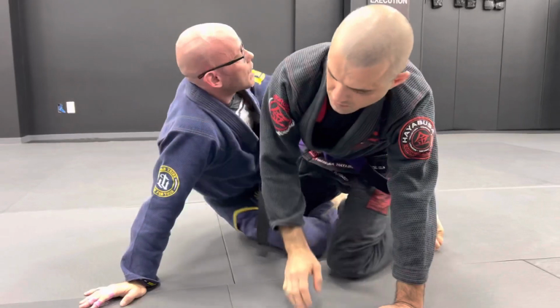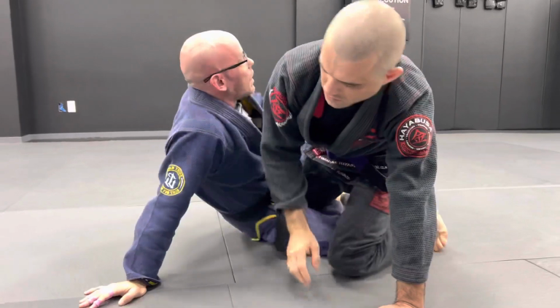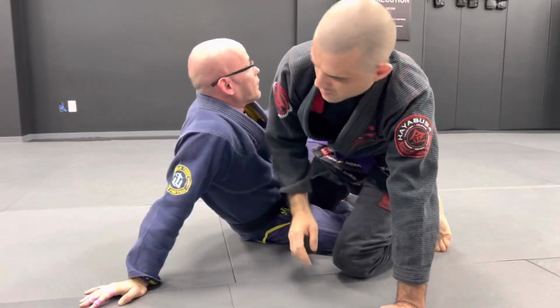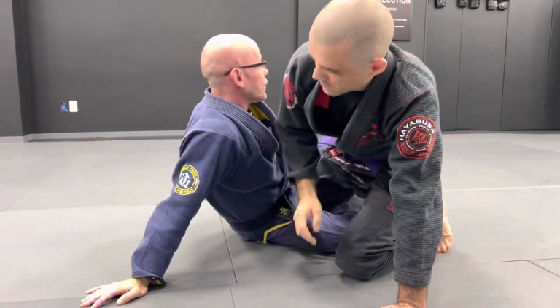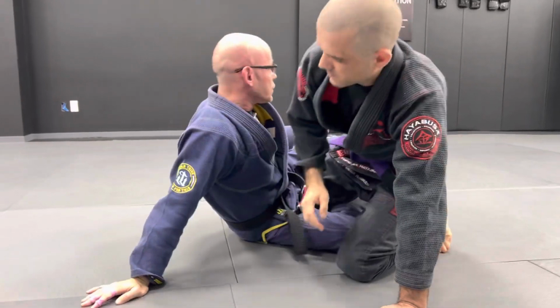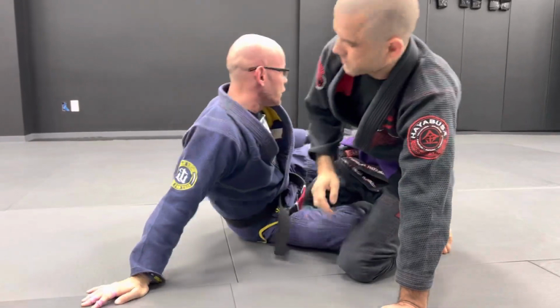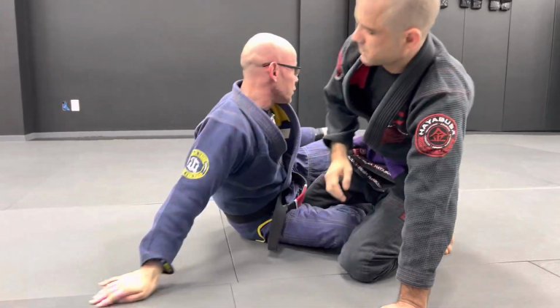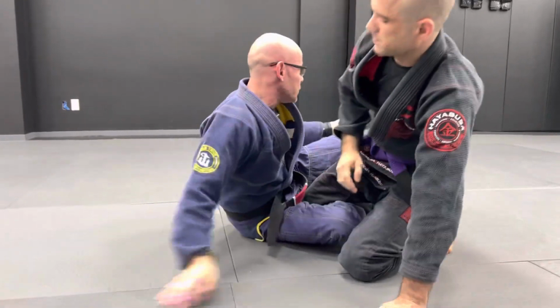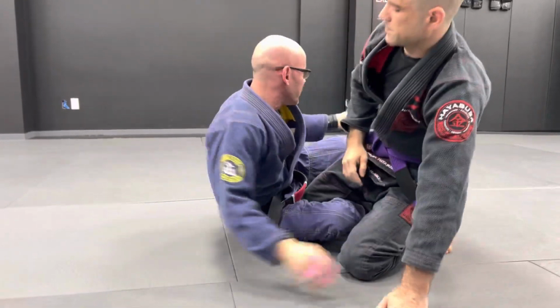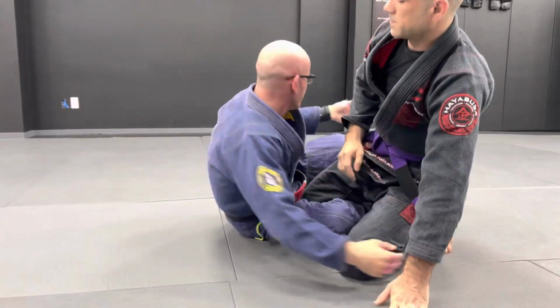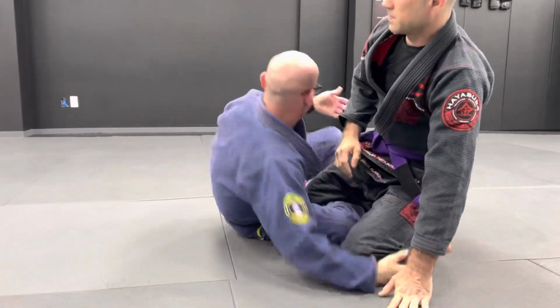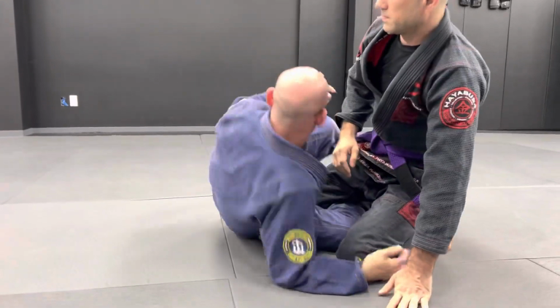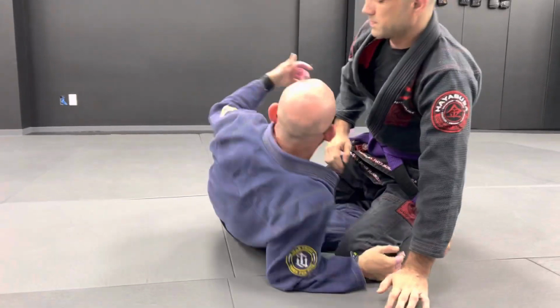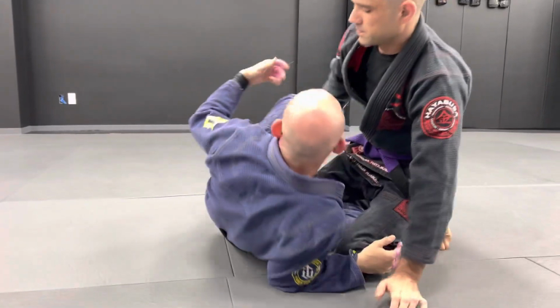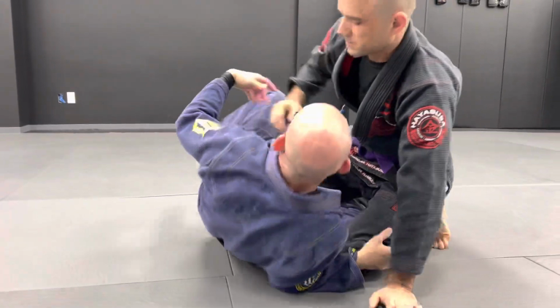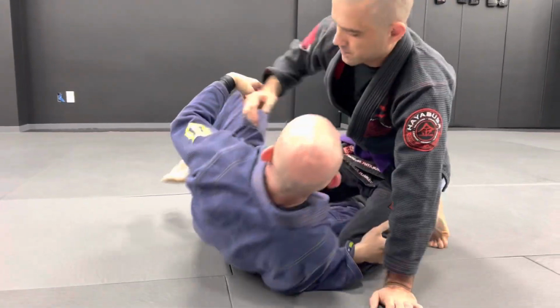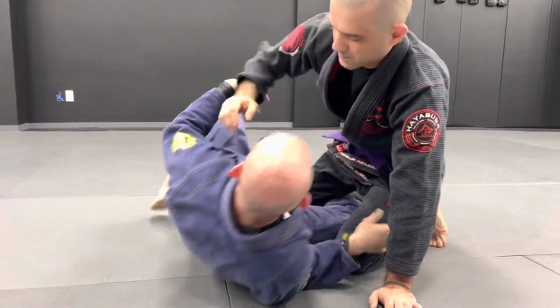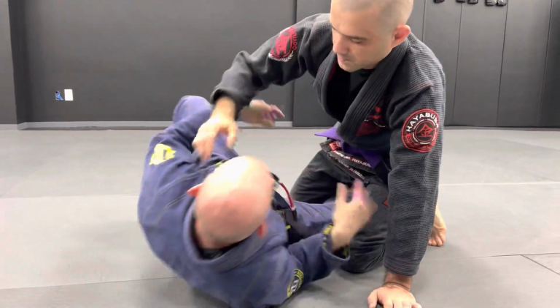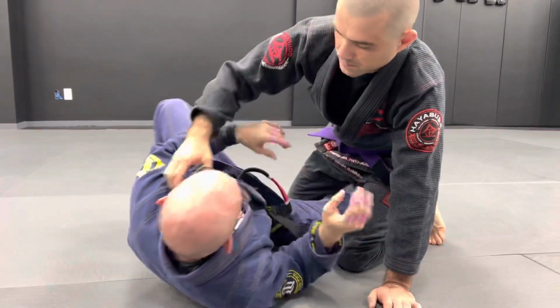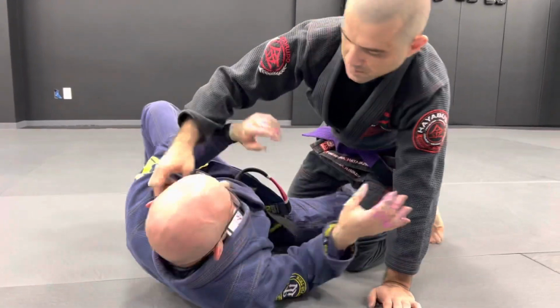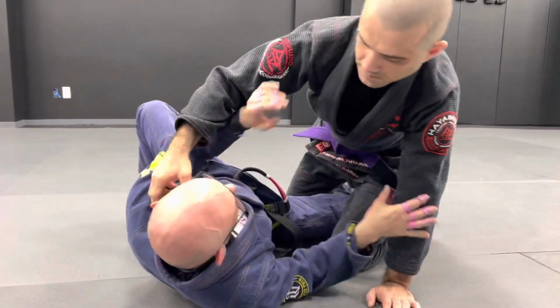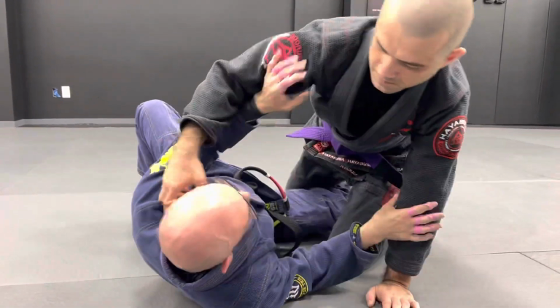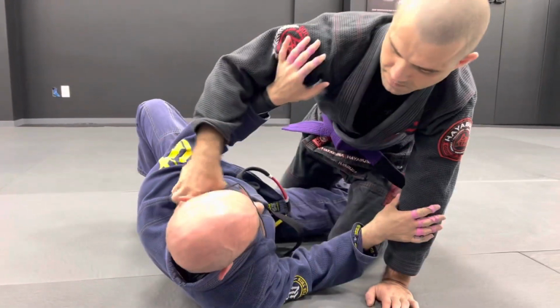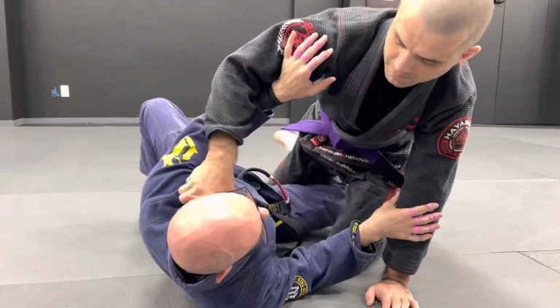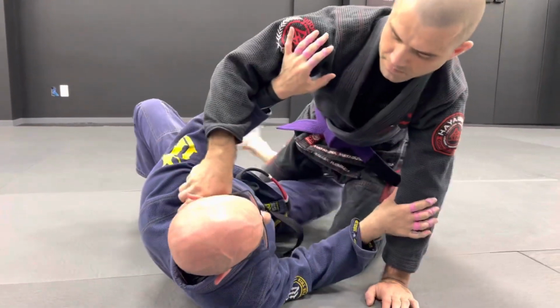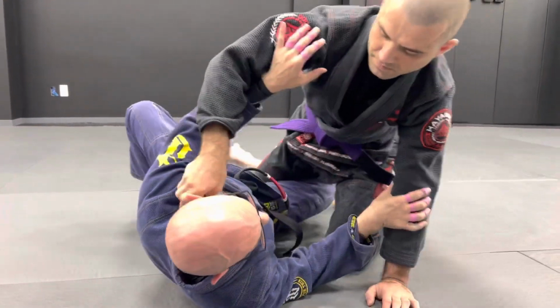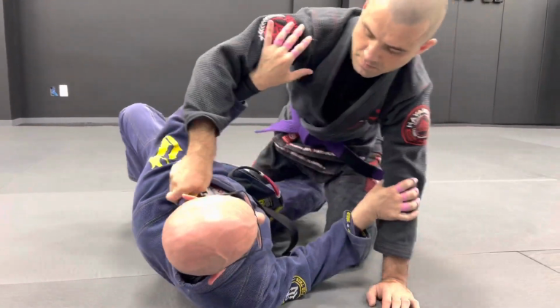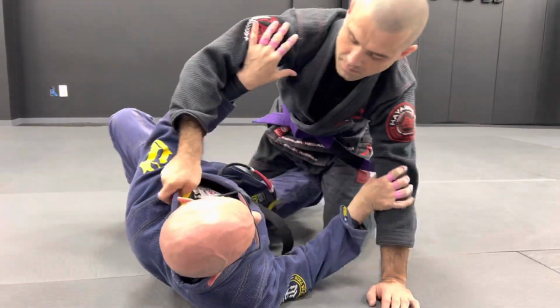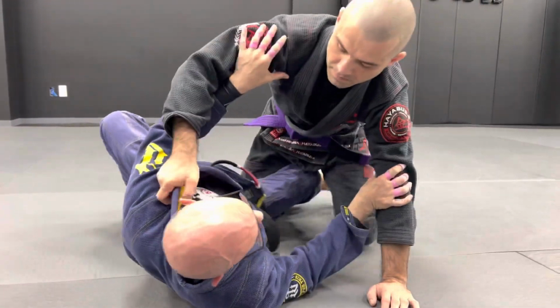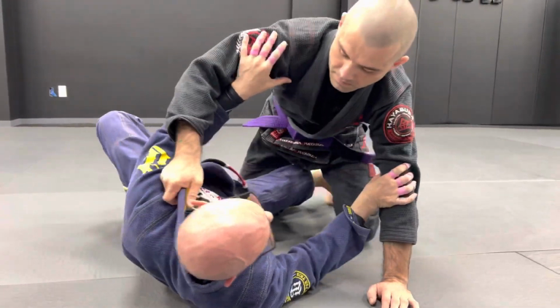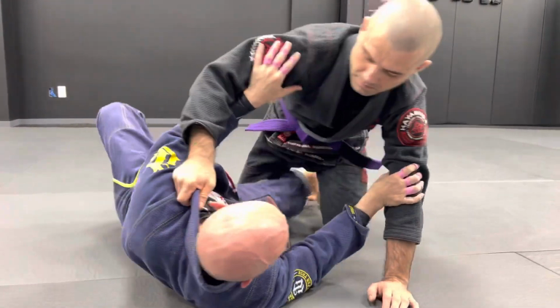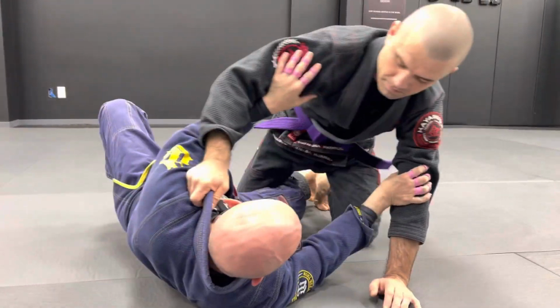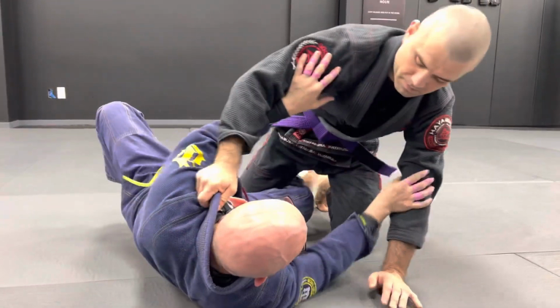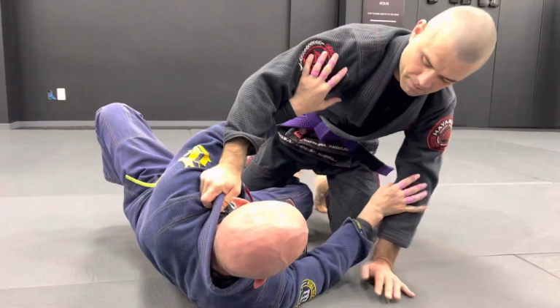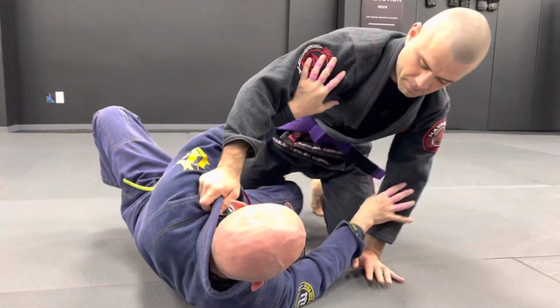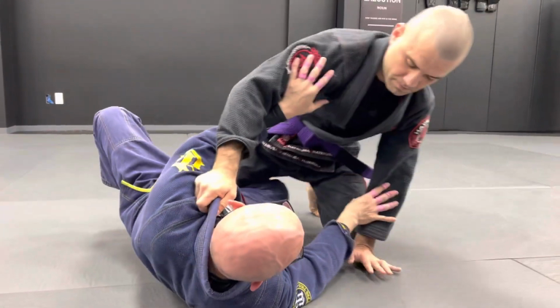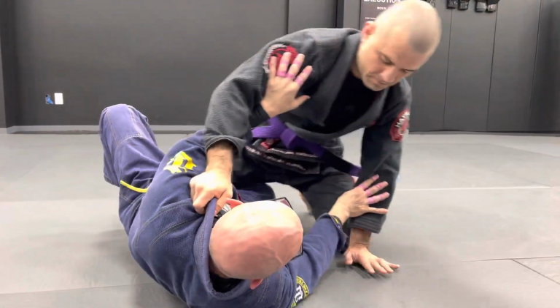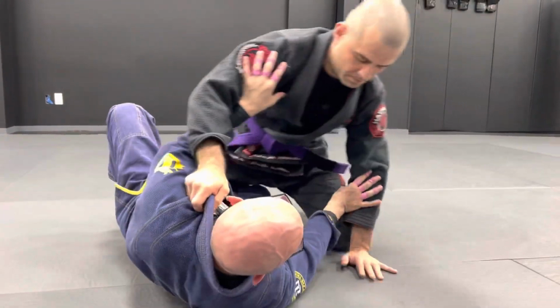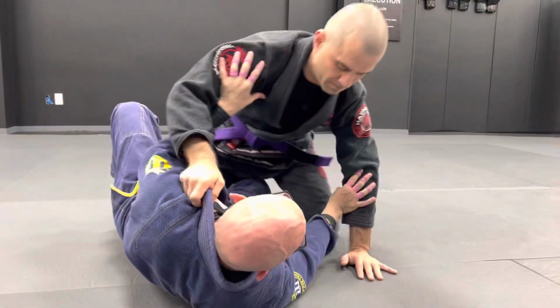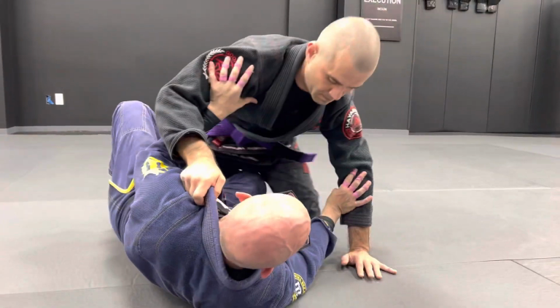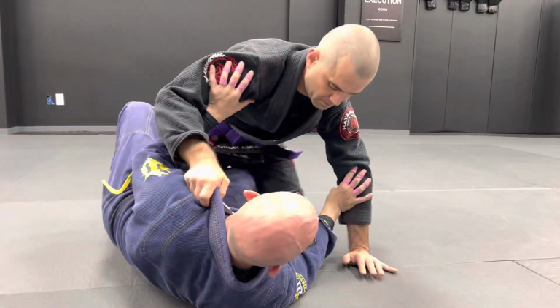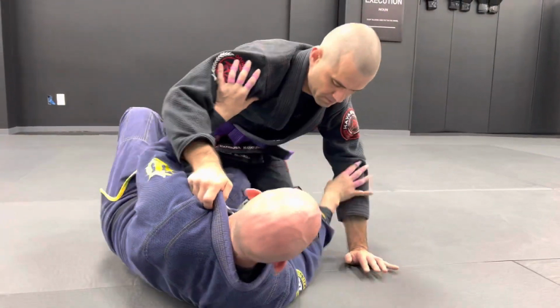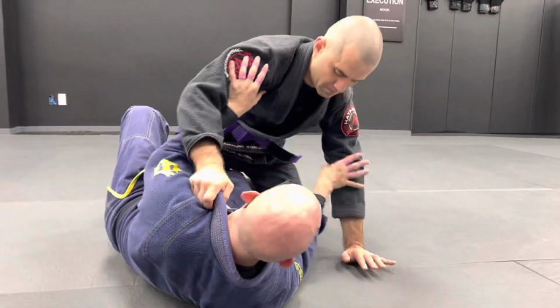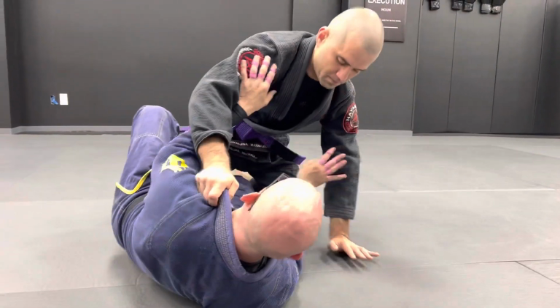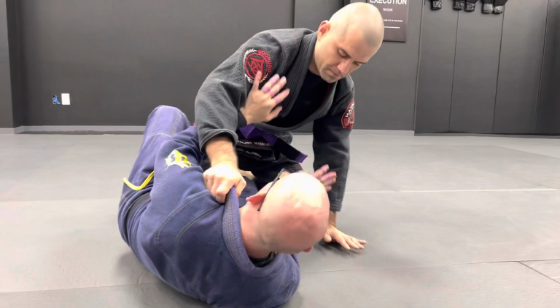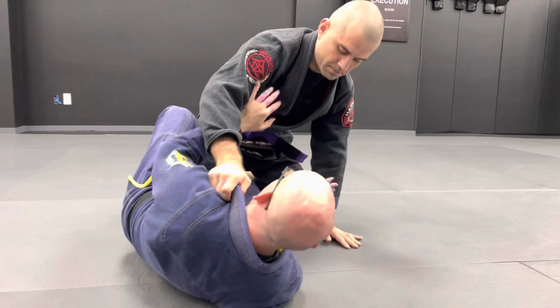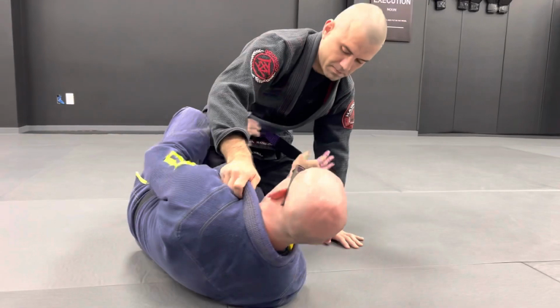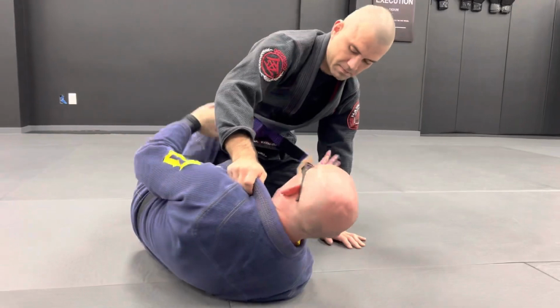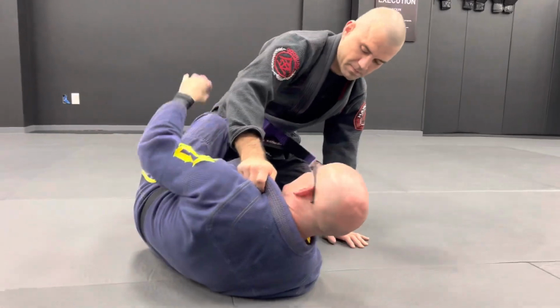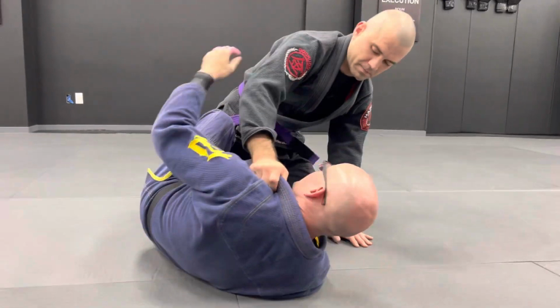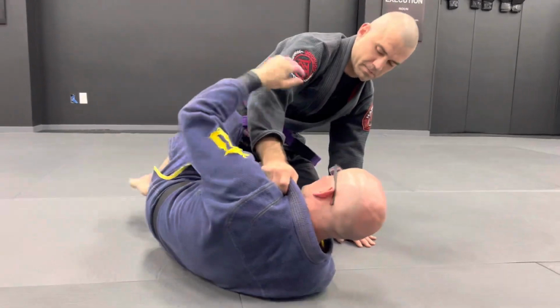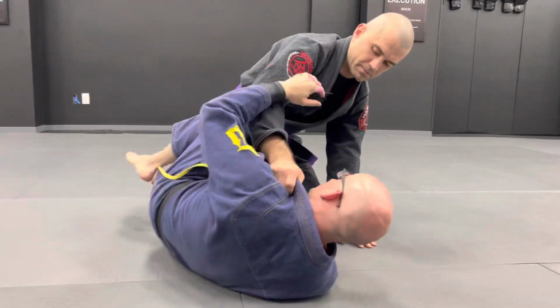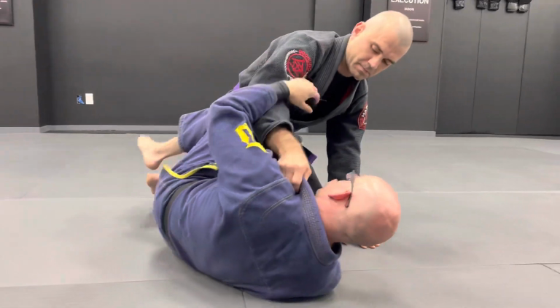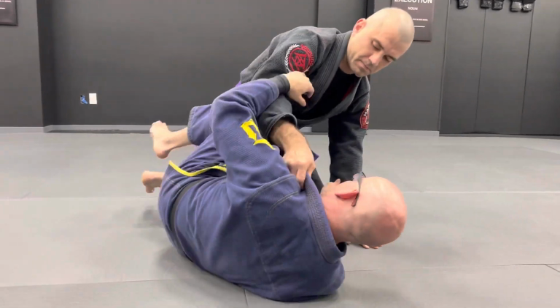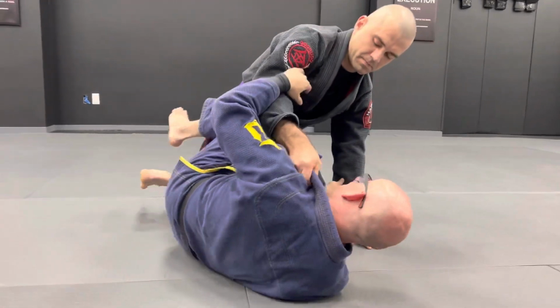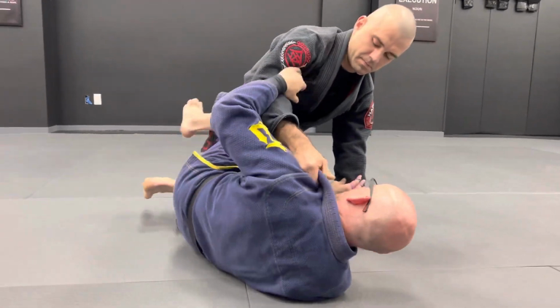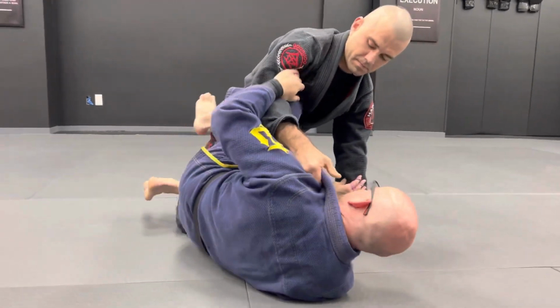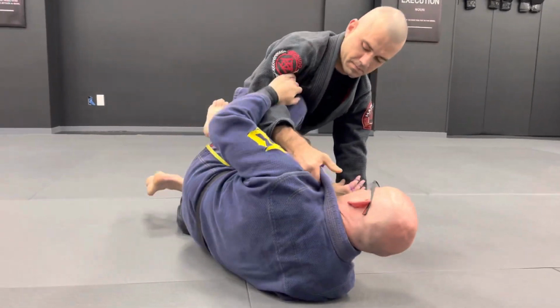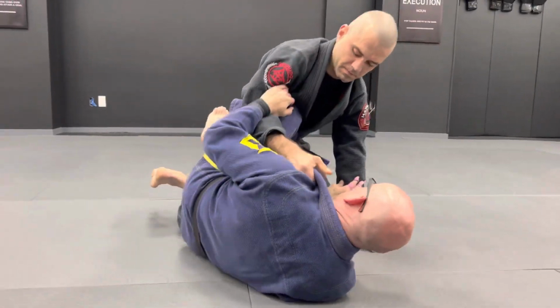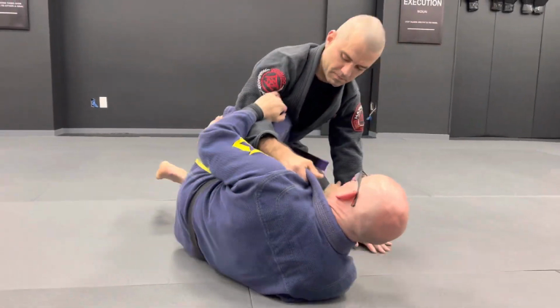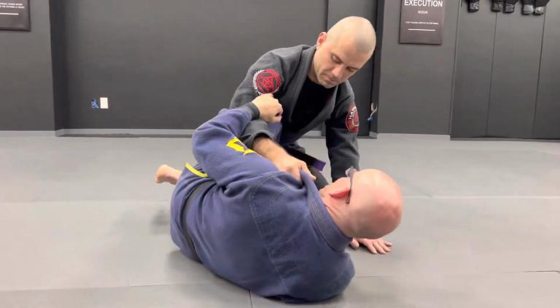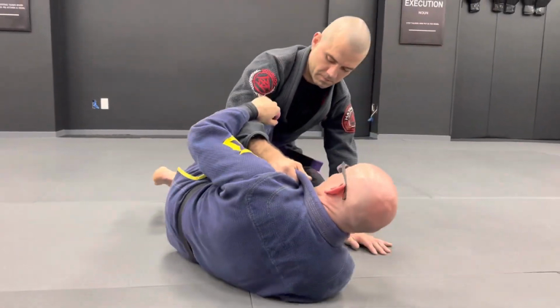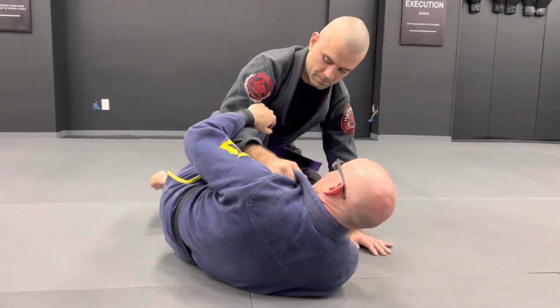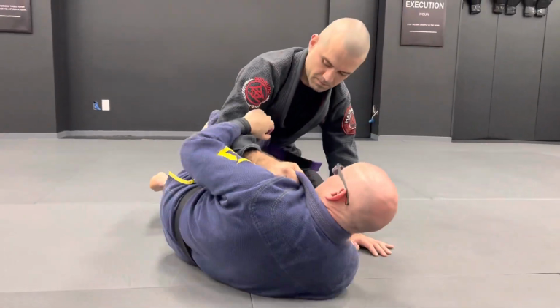For those of you who have been here before, anytime we do any of the breaking of the grips to sleeve drags from the closed guard, it's almost the same exact setup here.